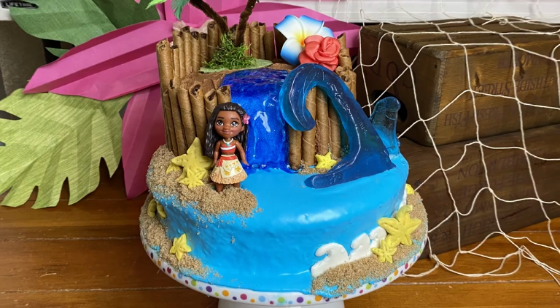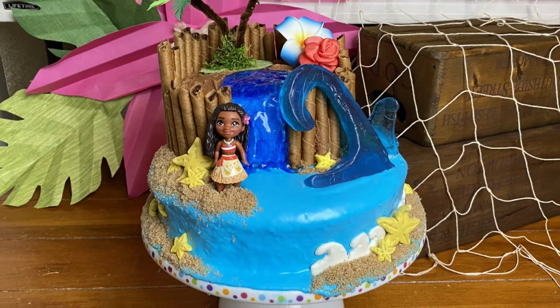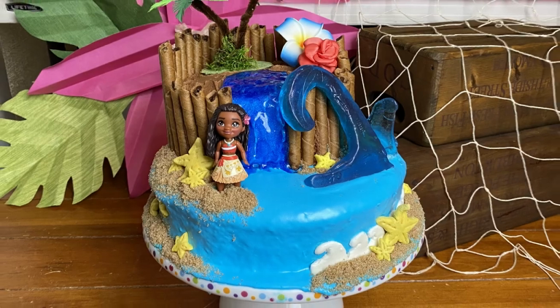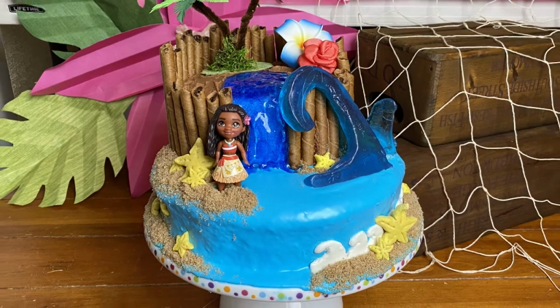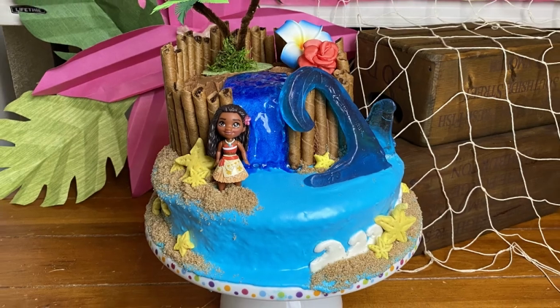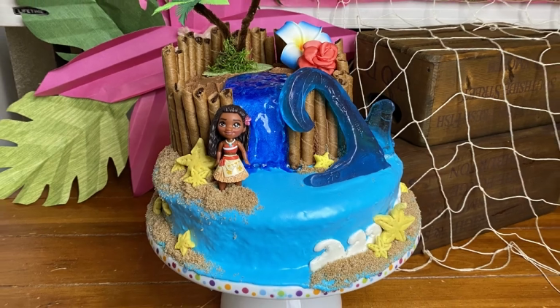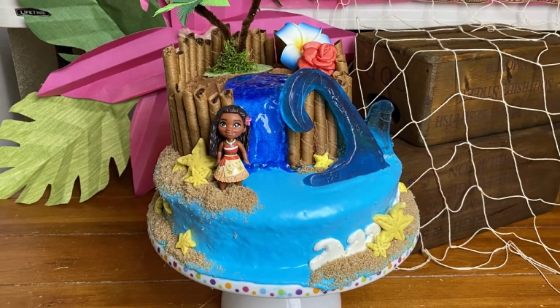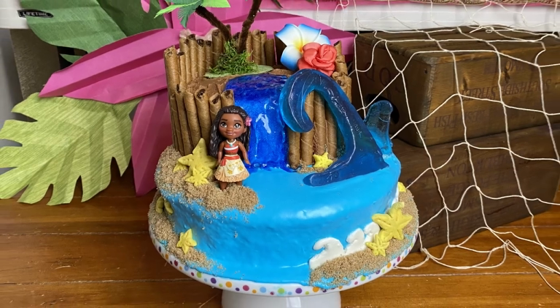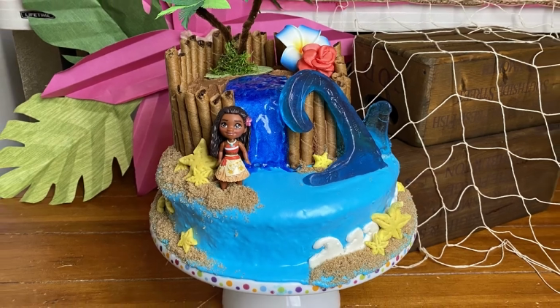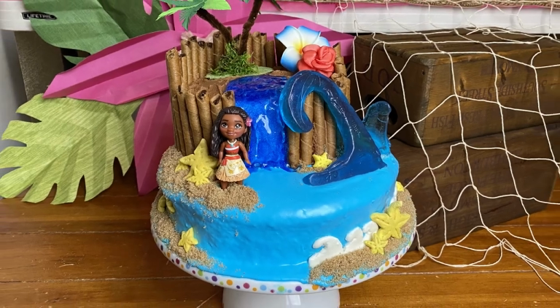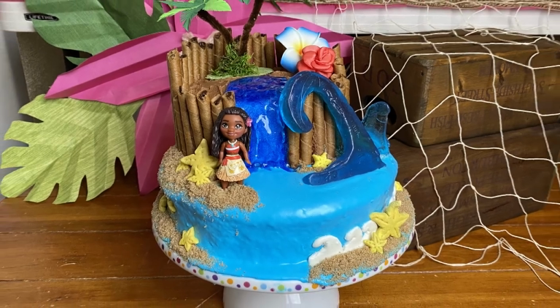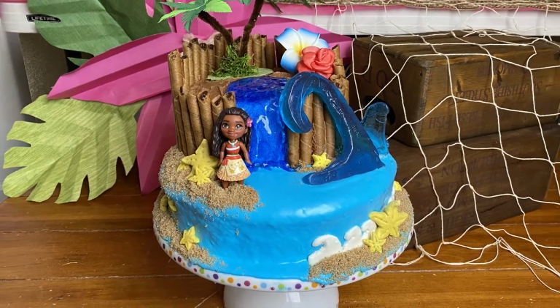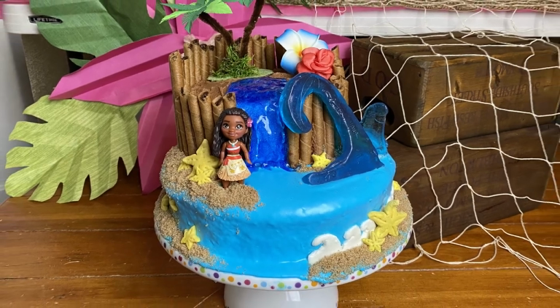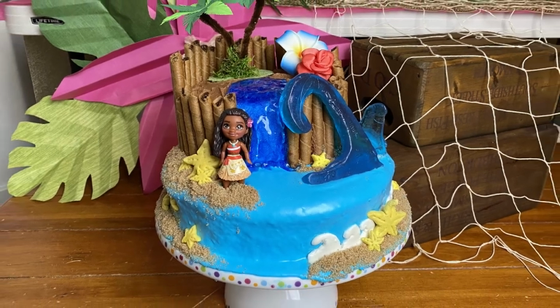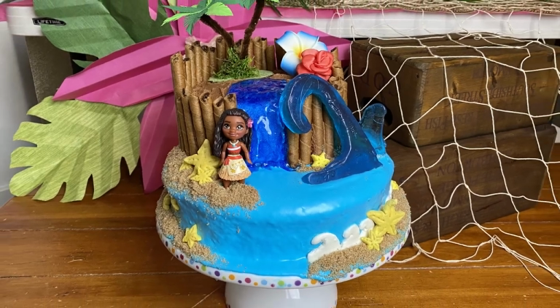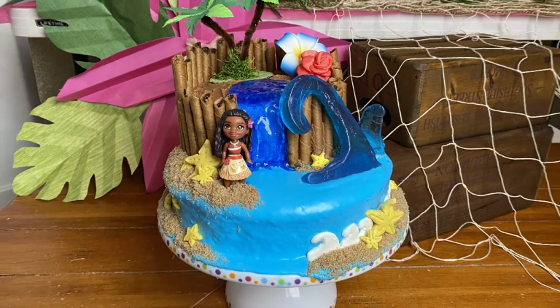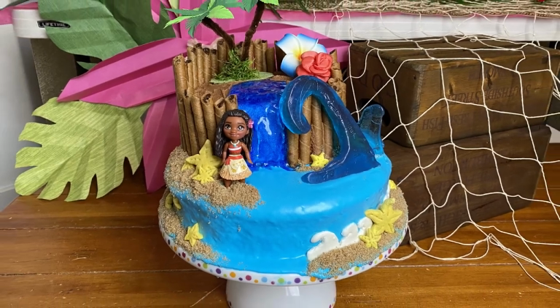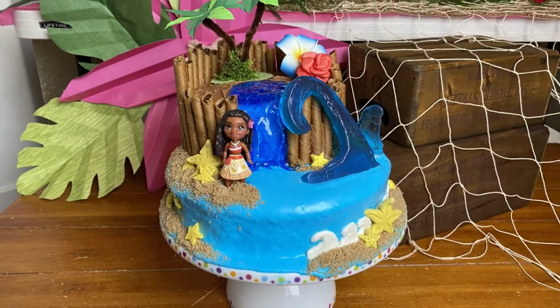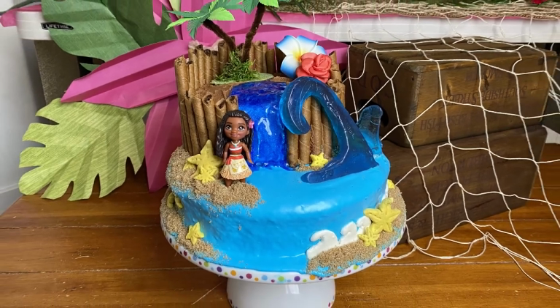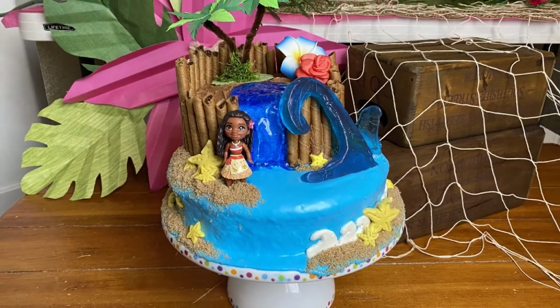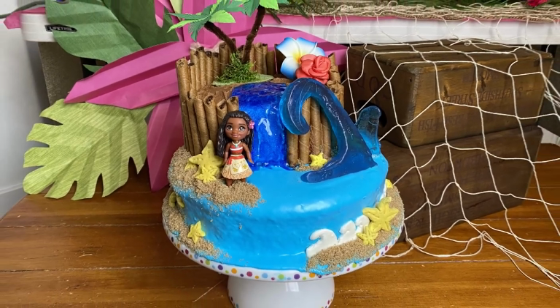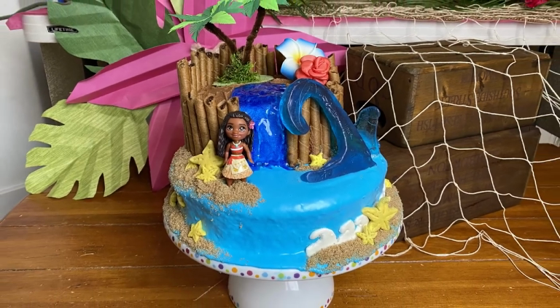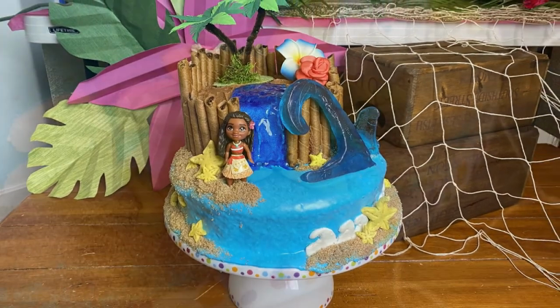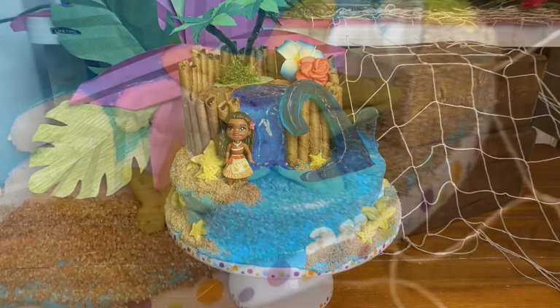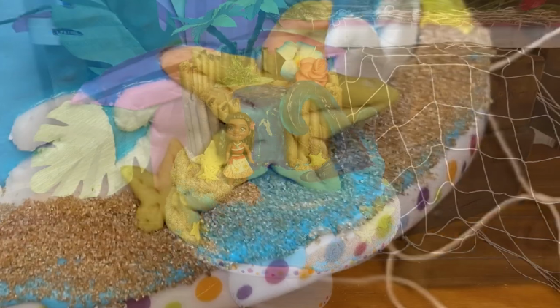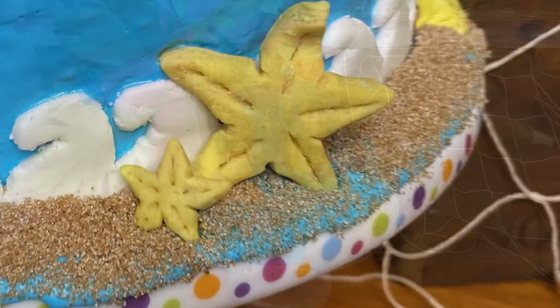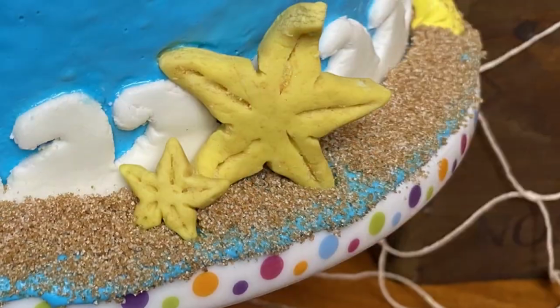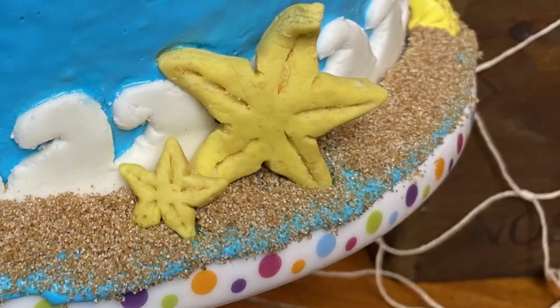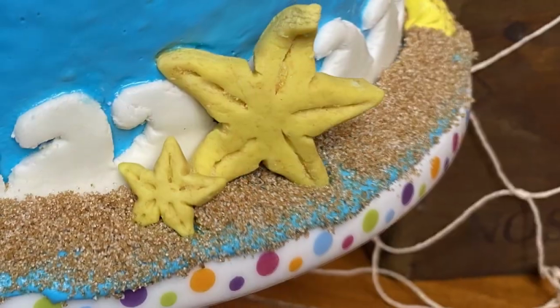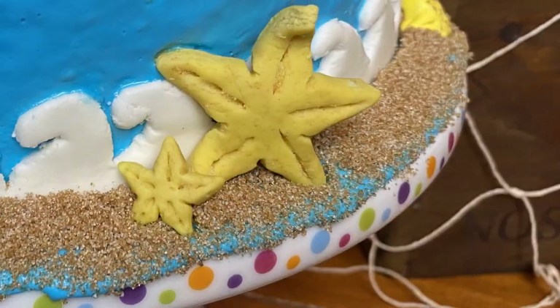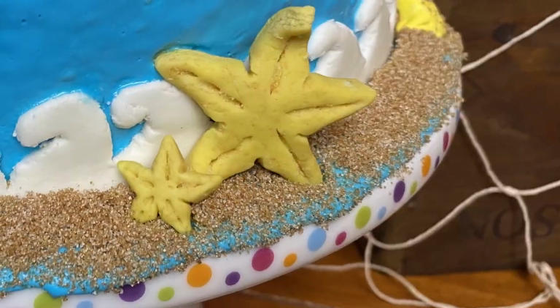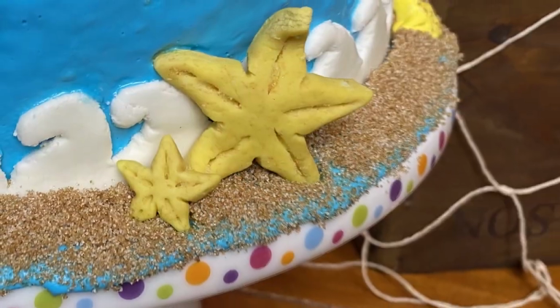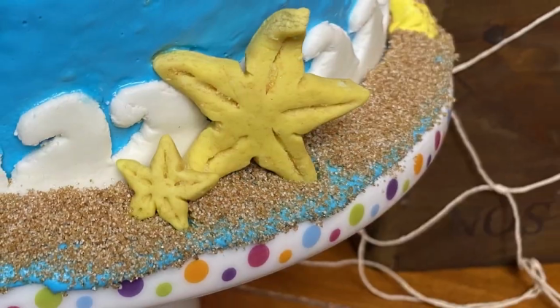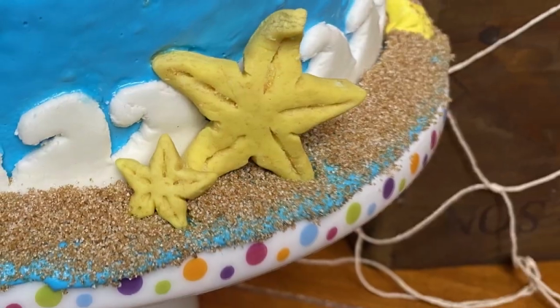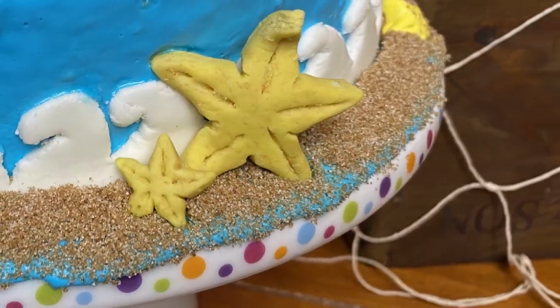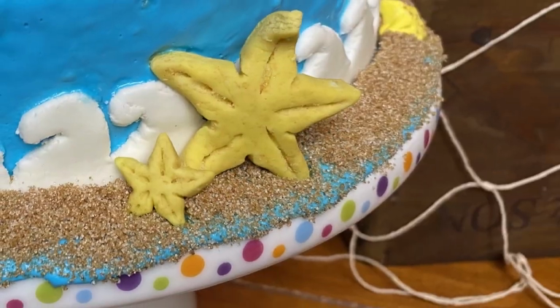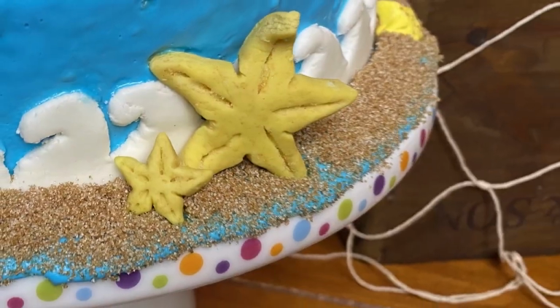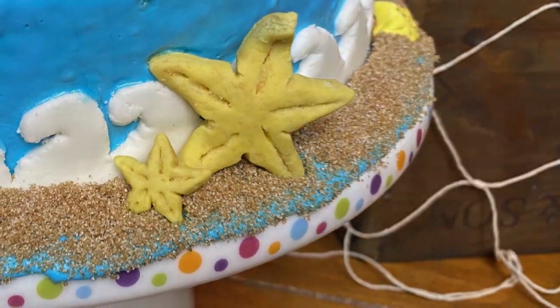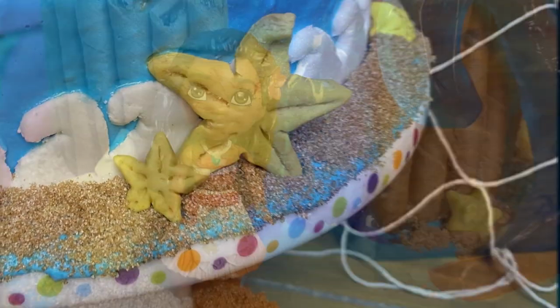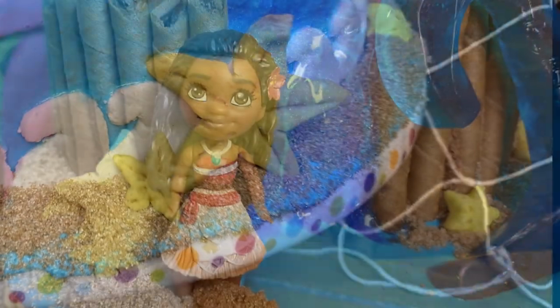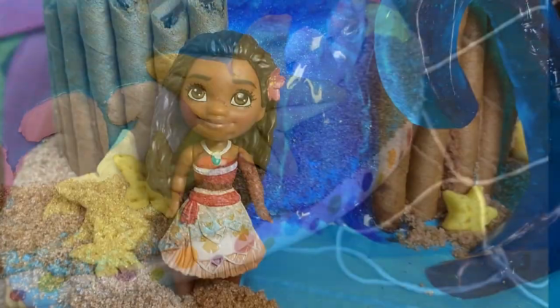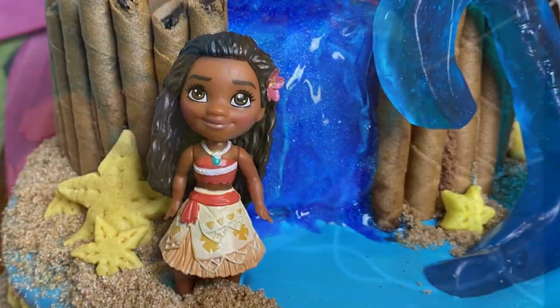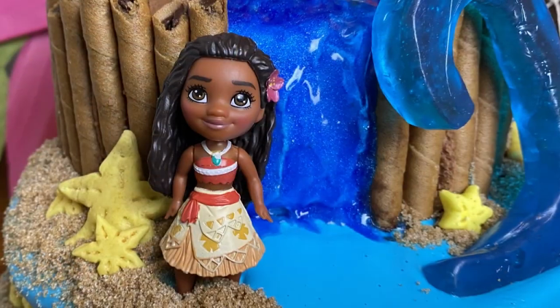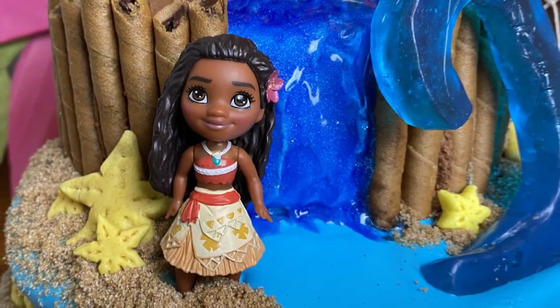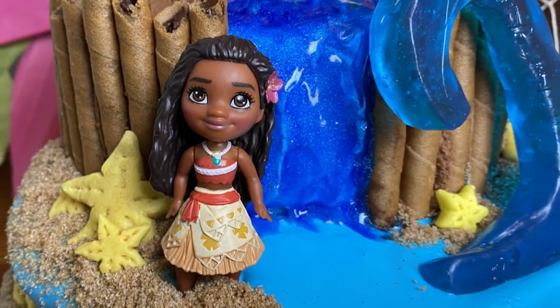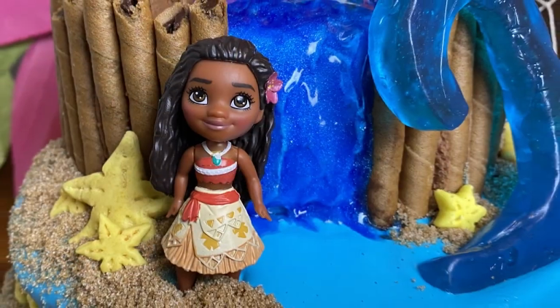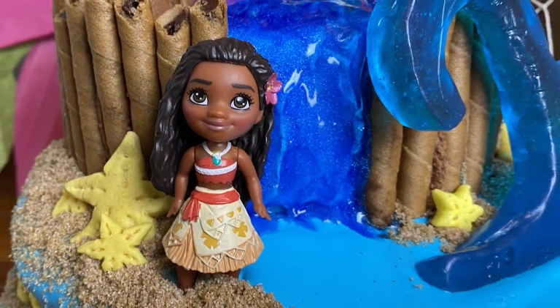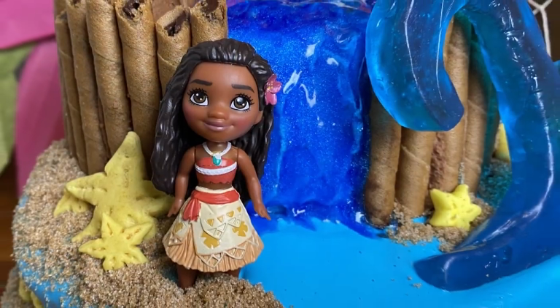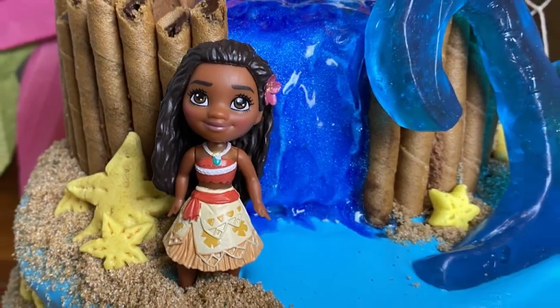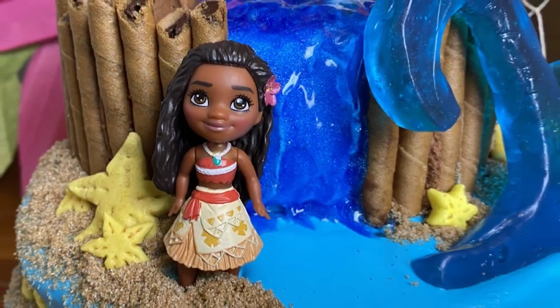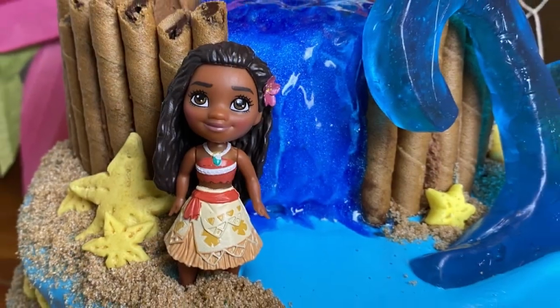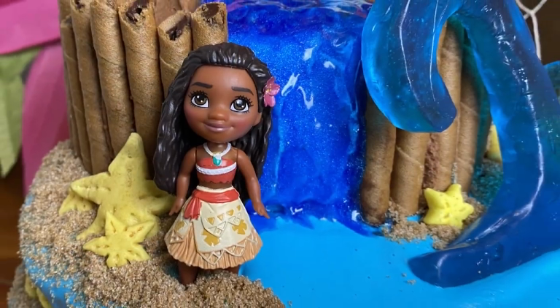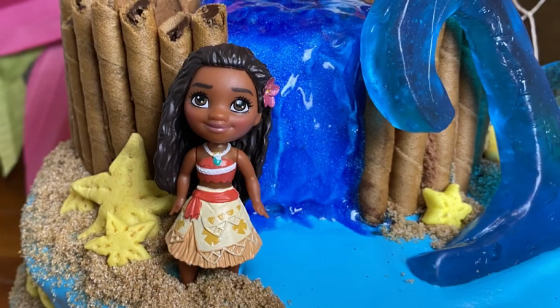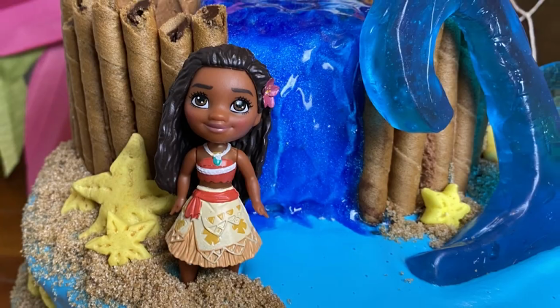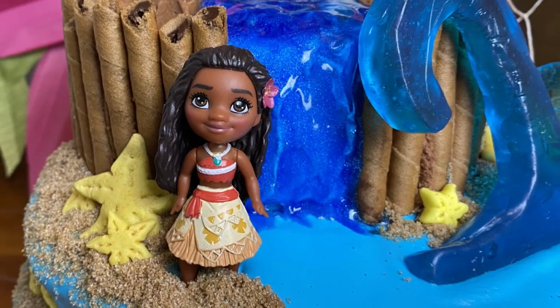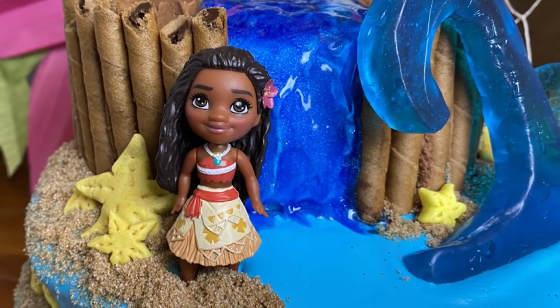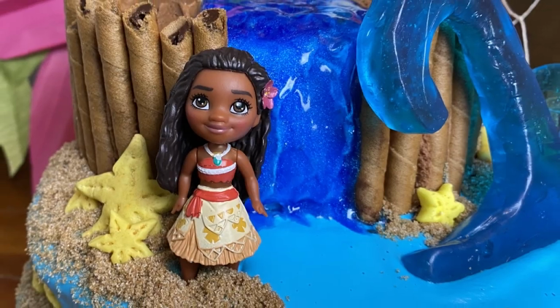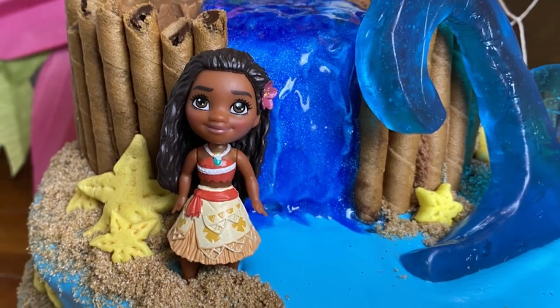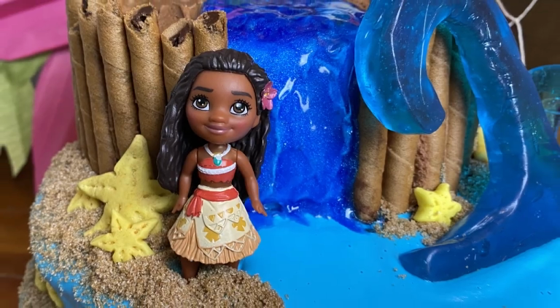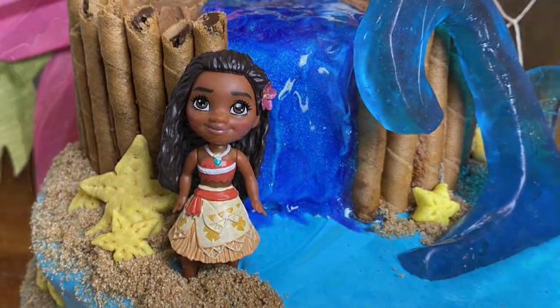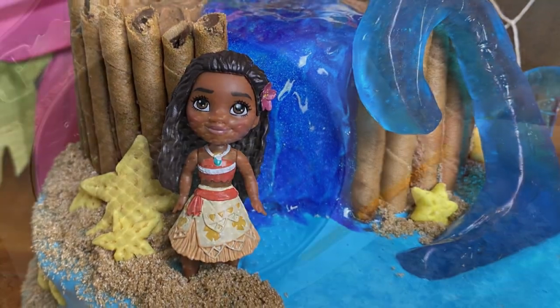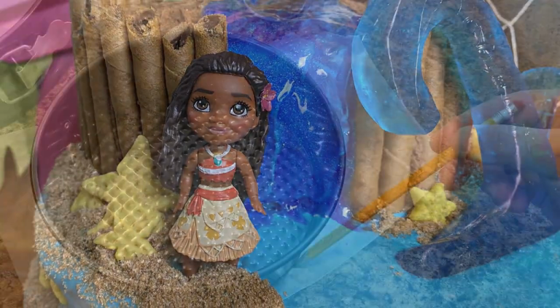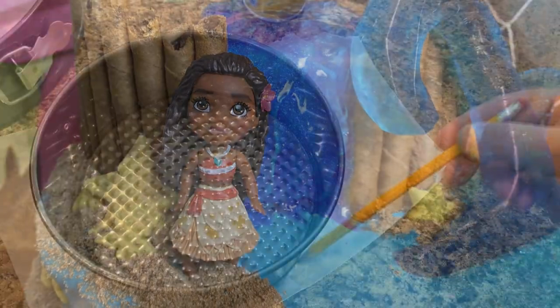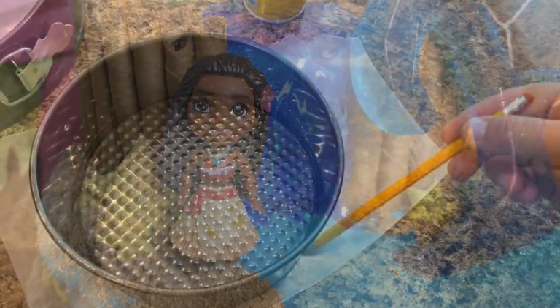Hey! Welcome to Shimmer Blast! Today I'll show you how to make this adorable Moana-inspired birthday cake.